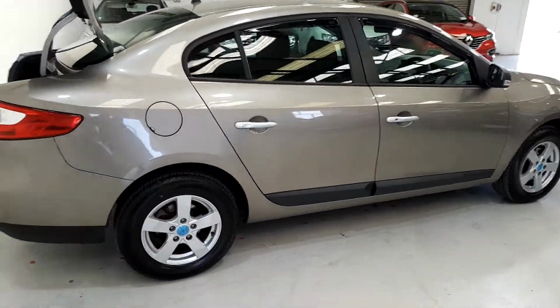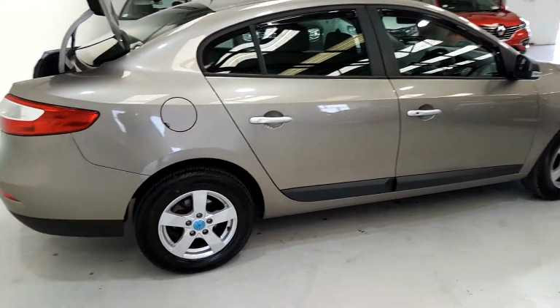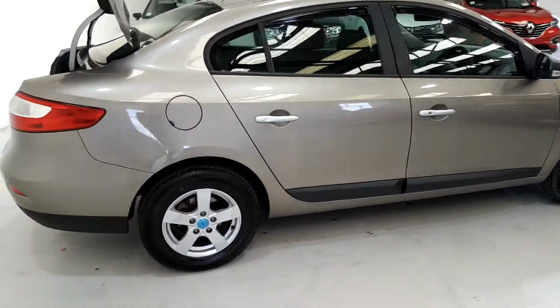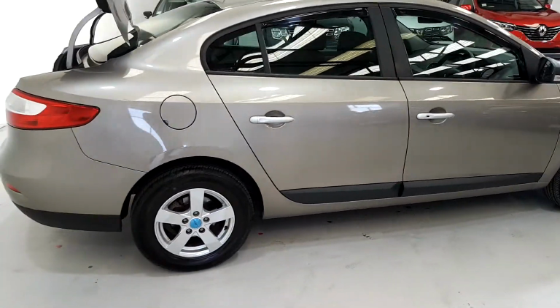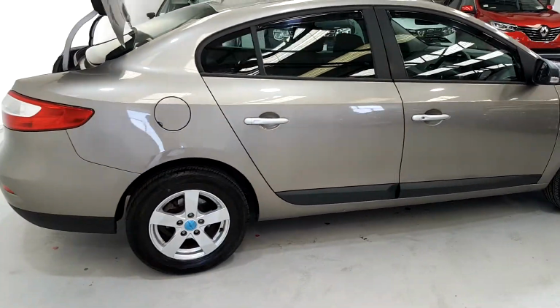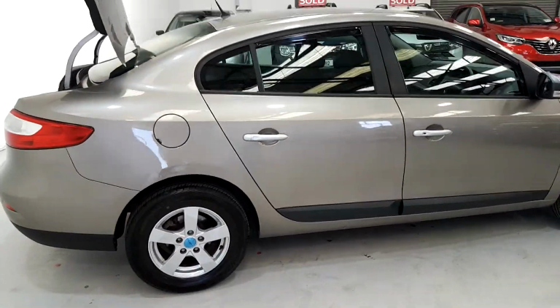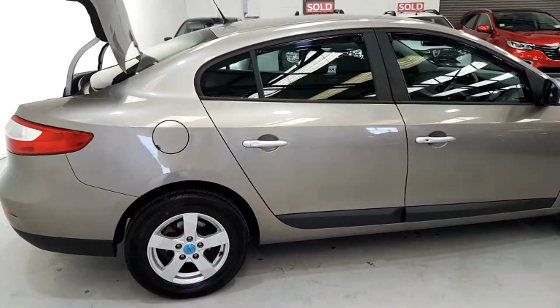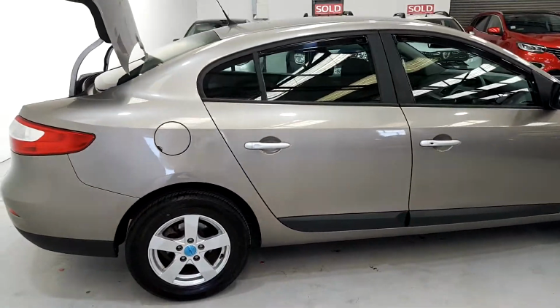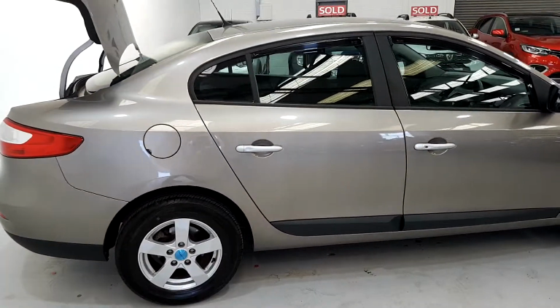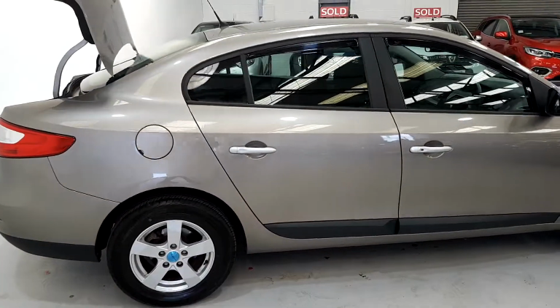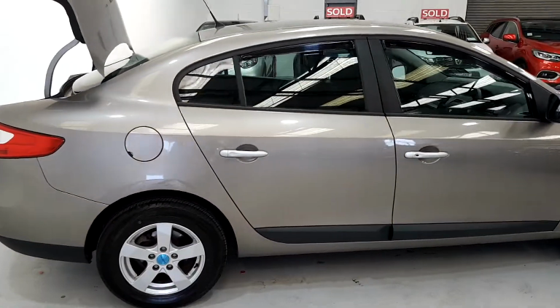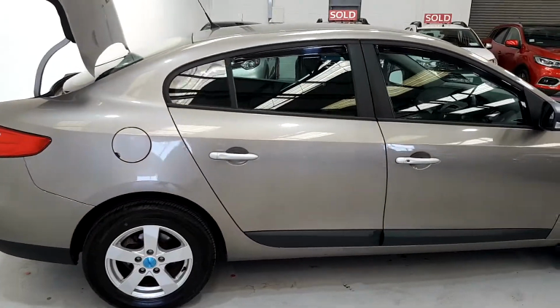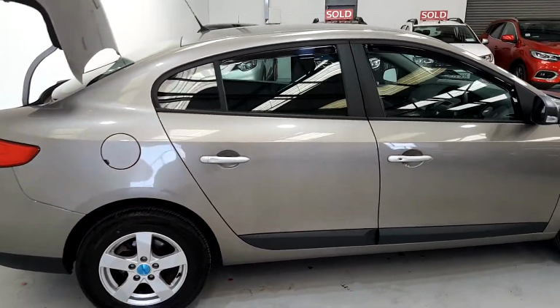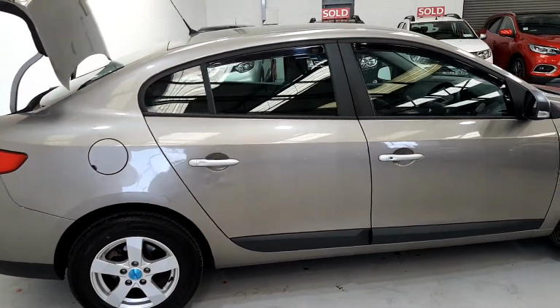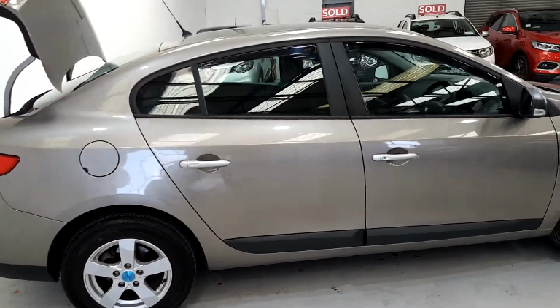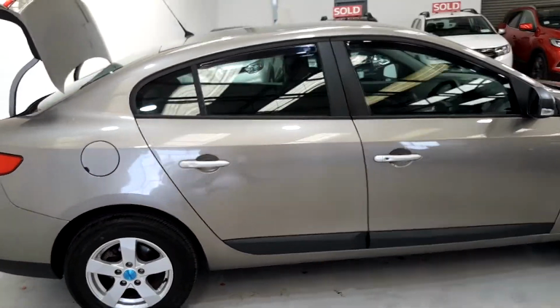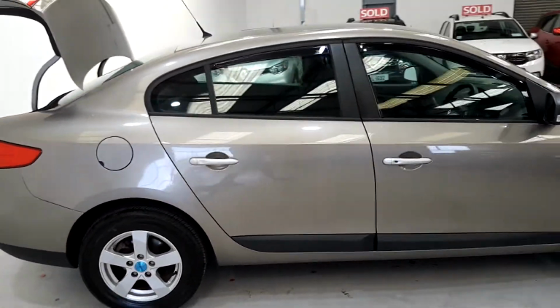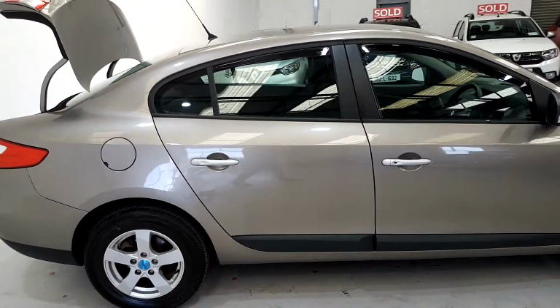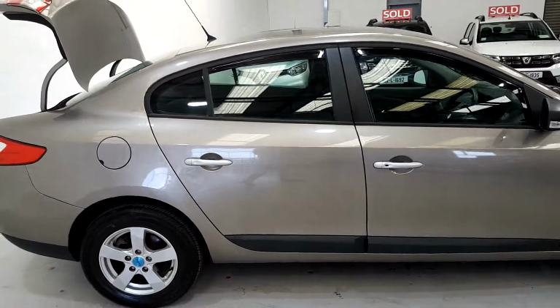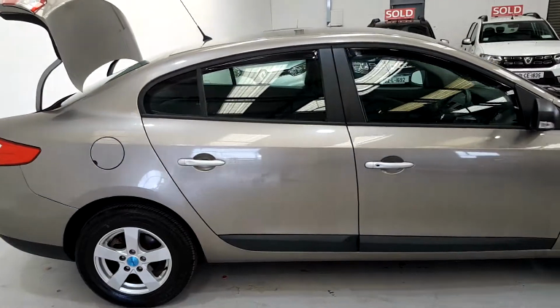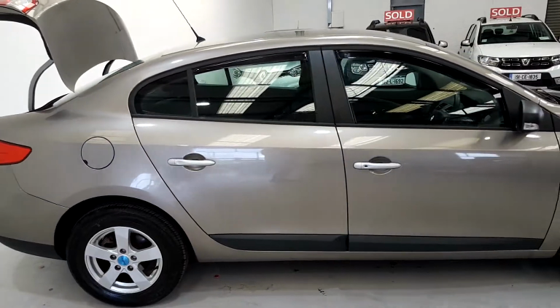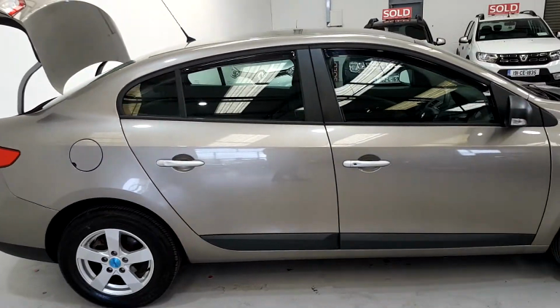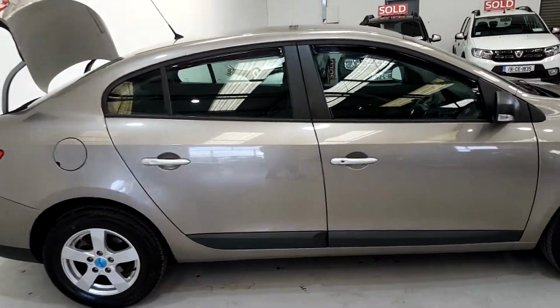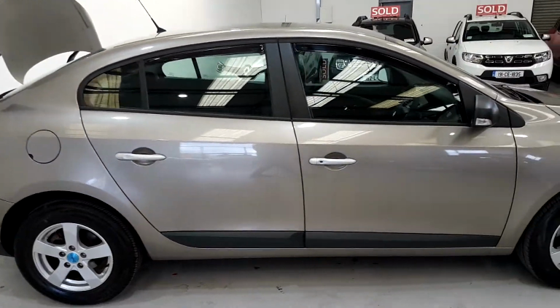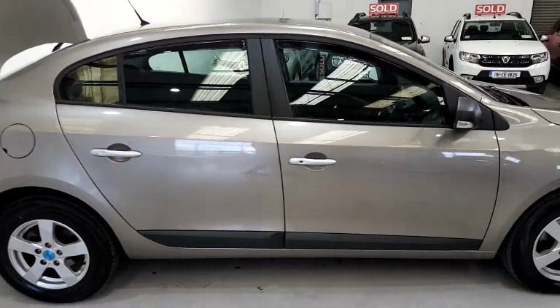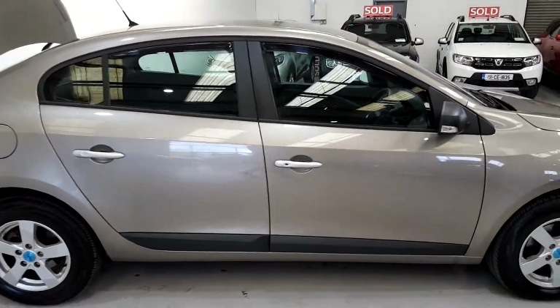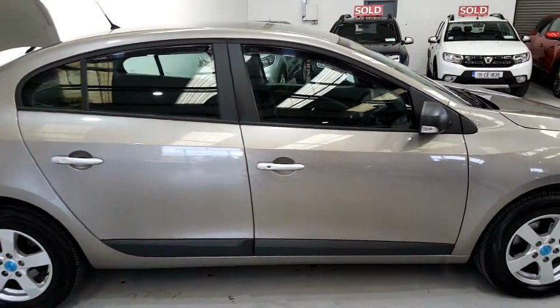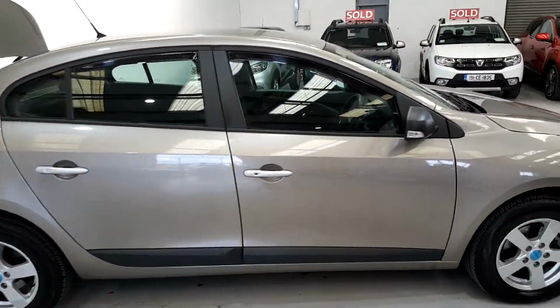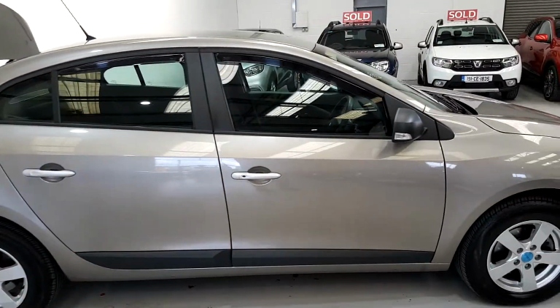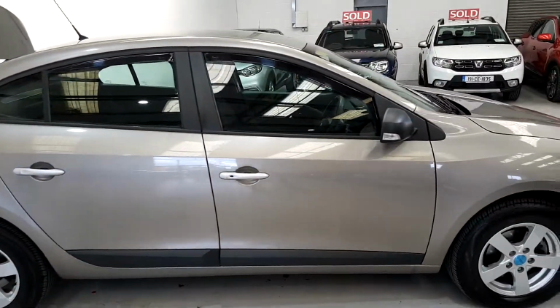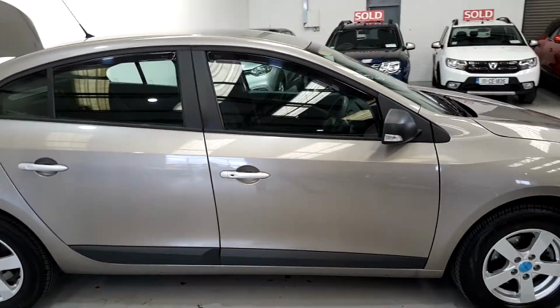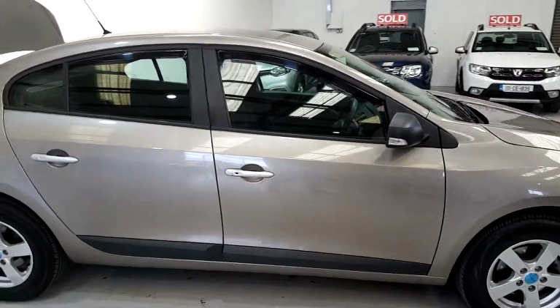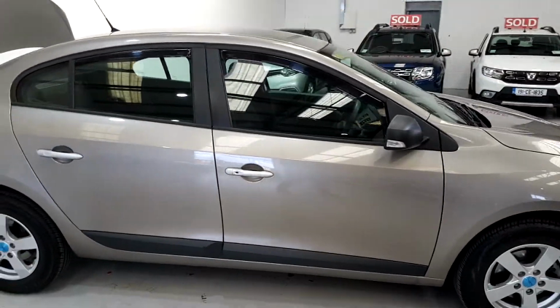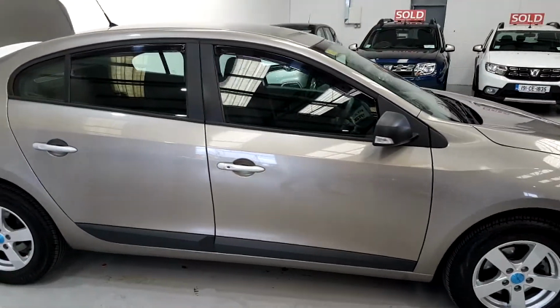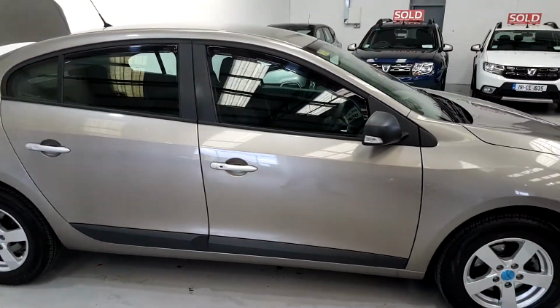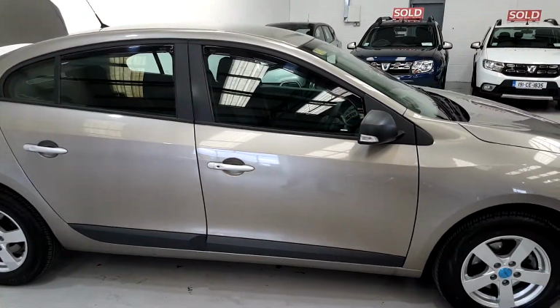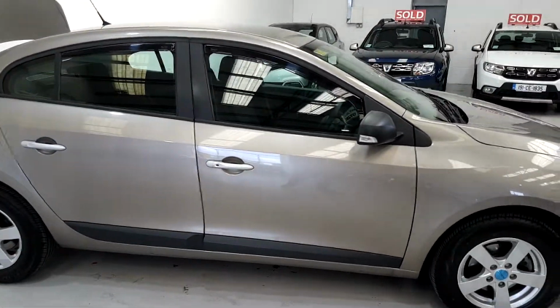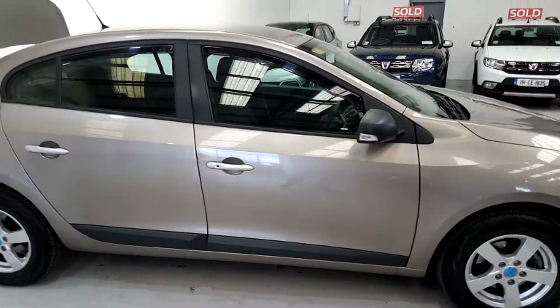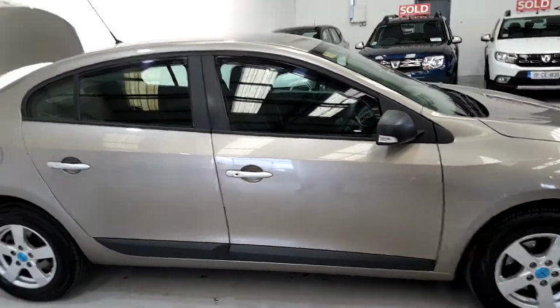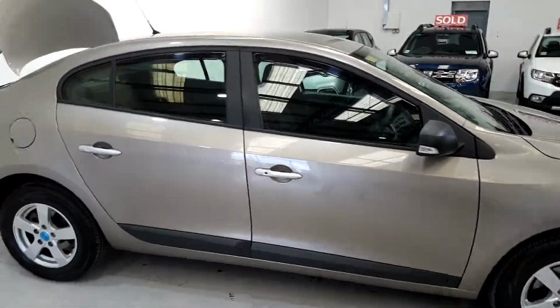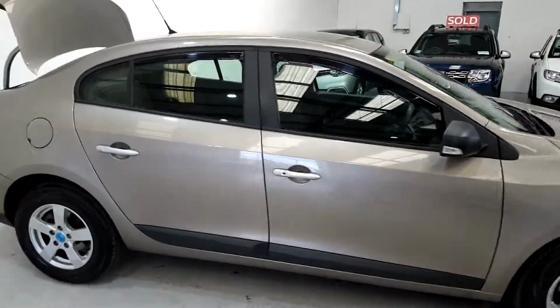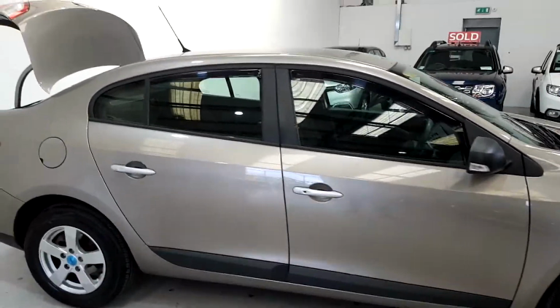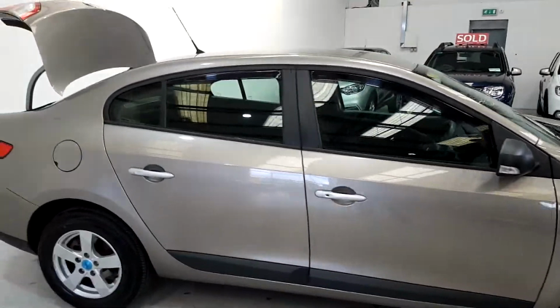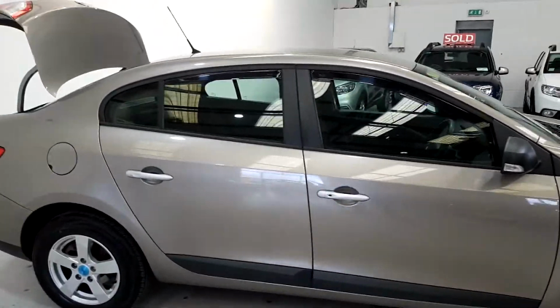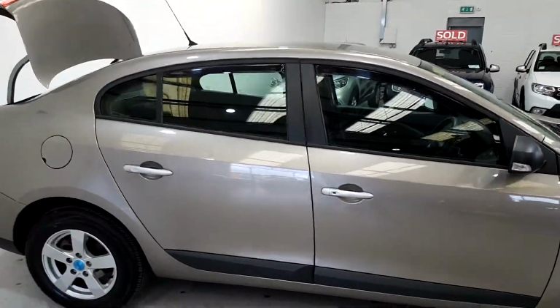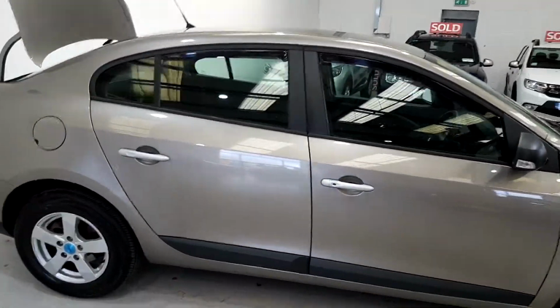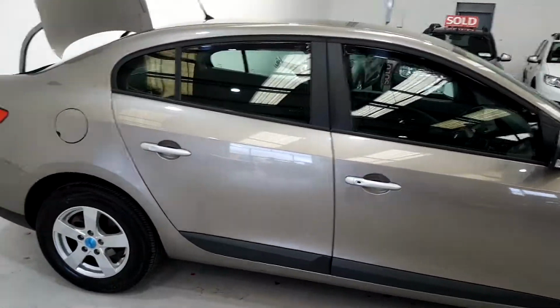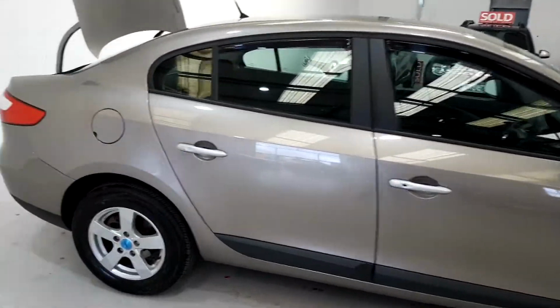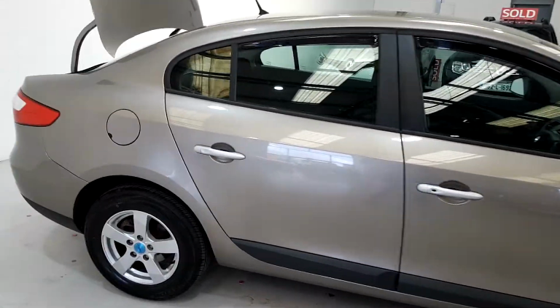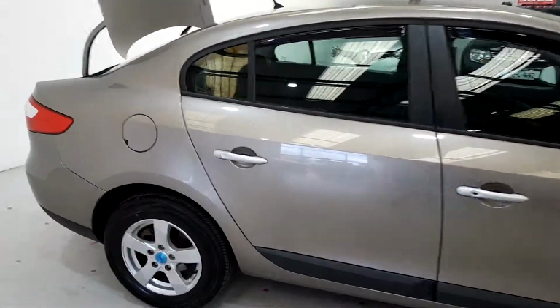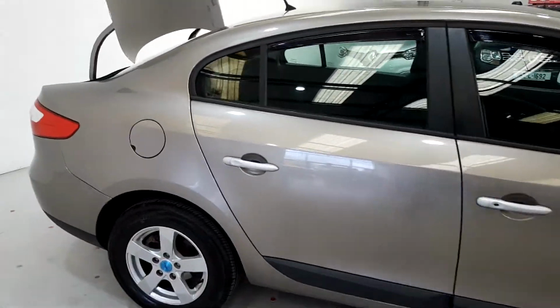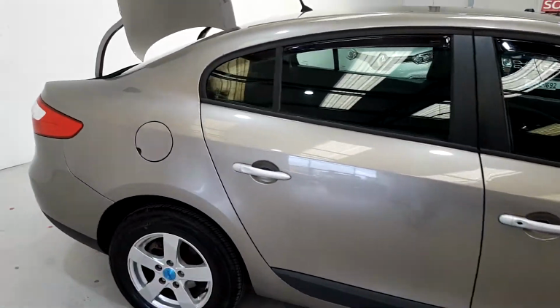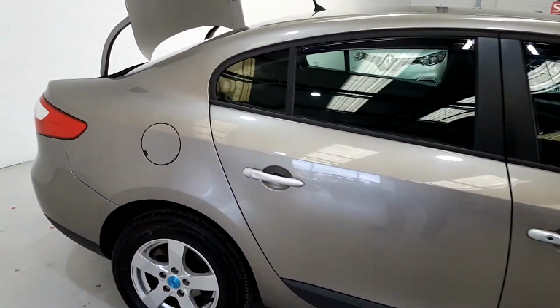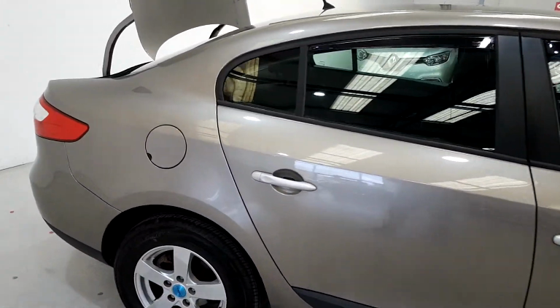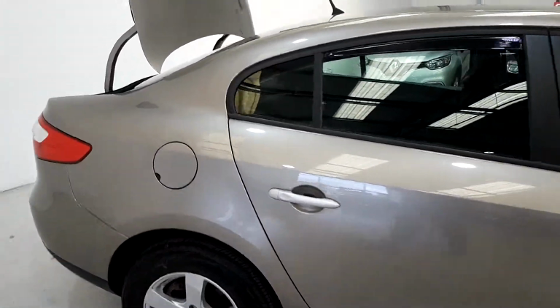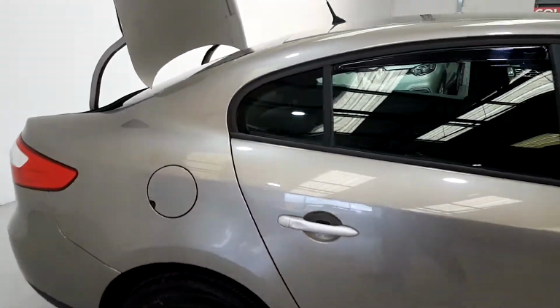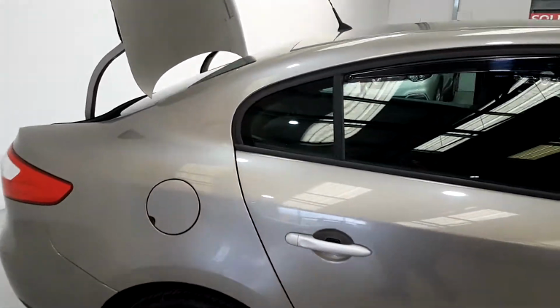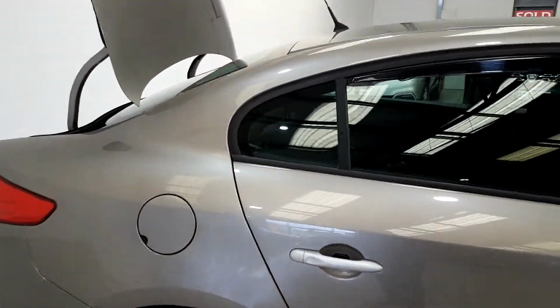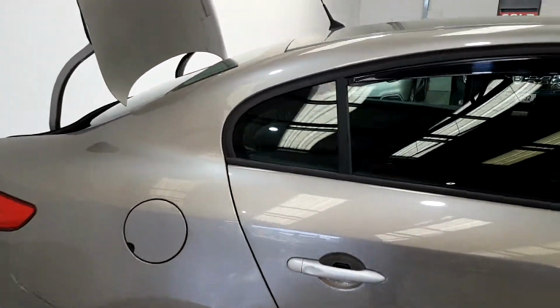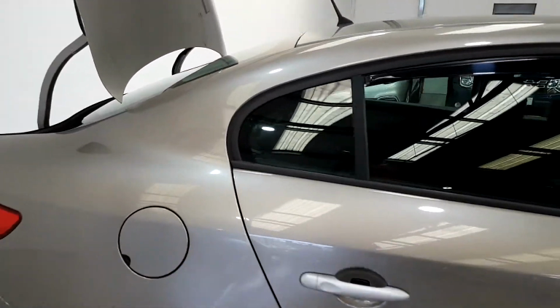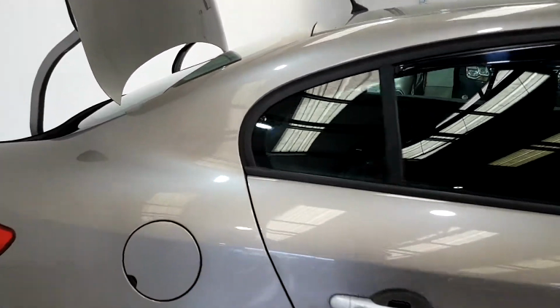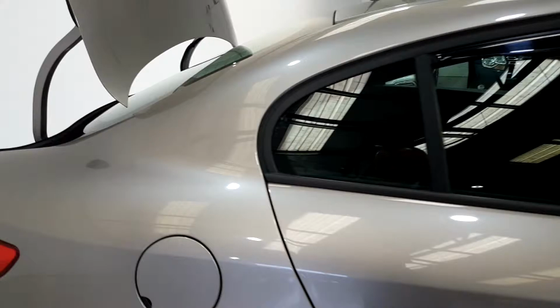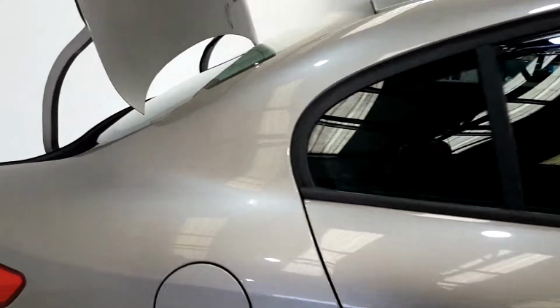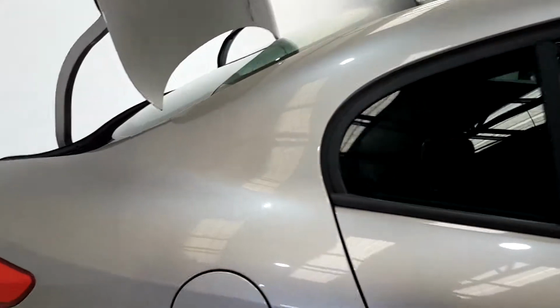As you can see from the bodywork, it's absolutely perfect. It's all backed up with a service history from ourselves here.